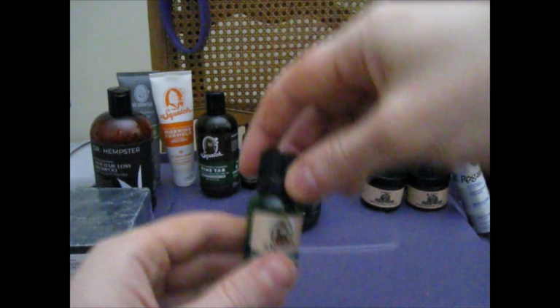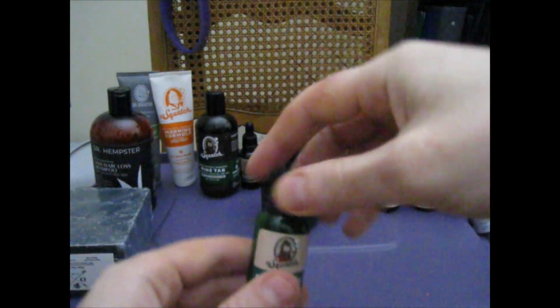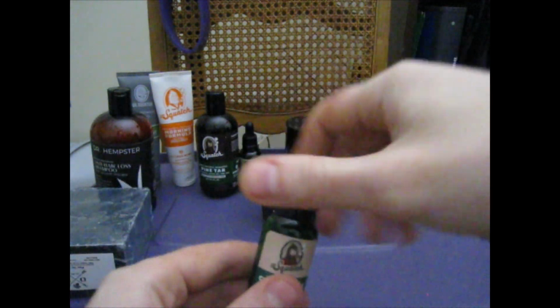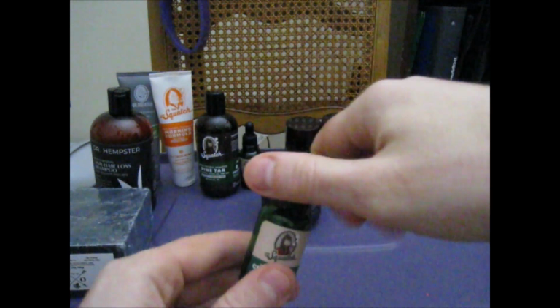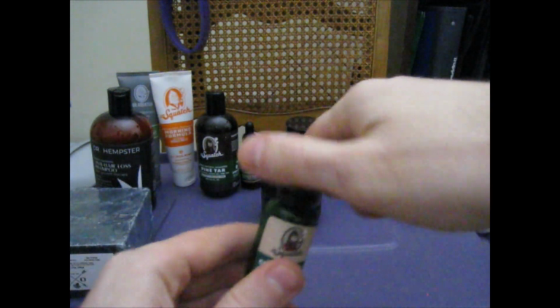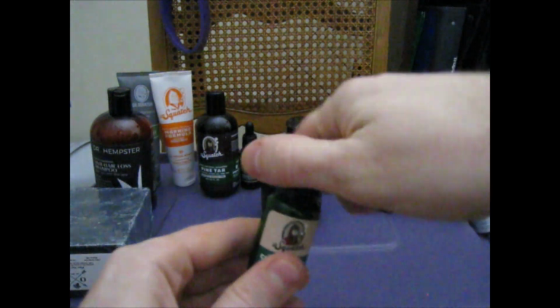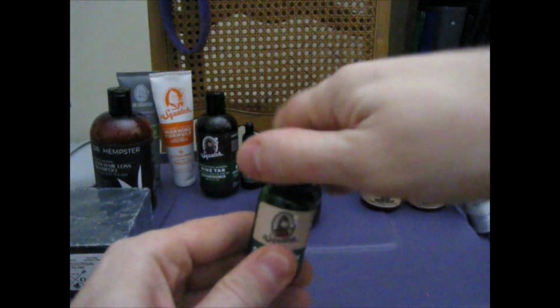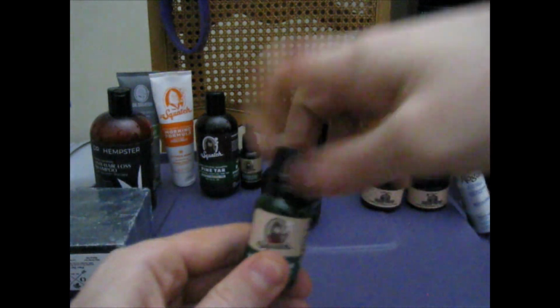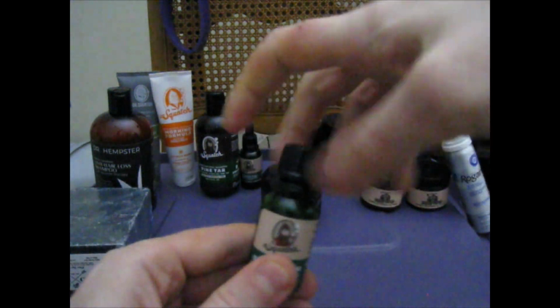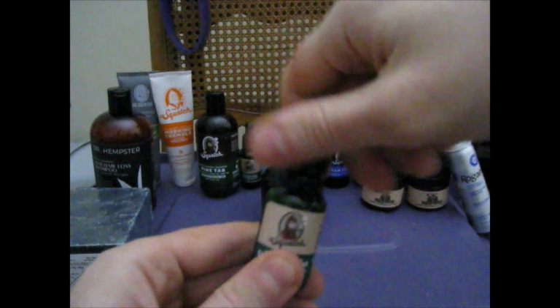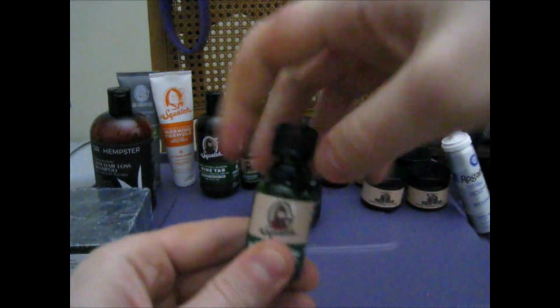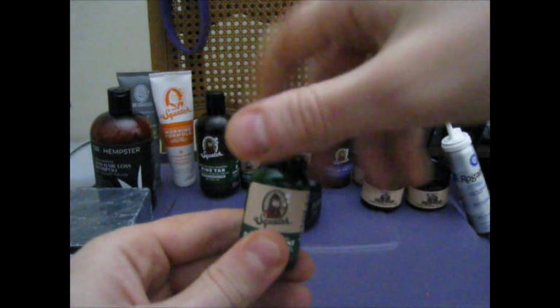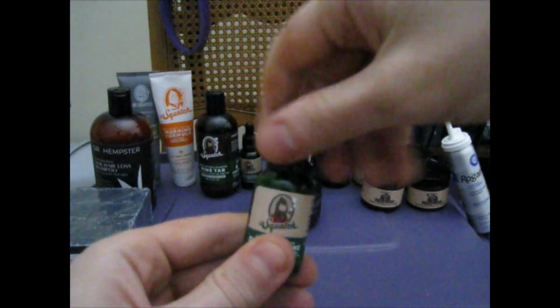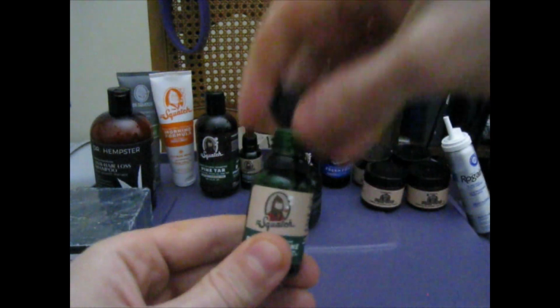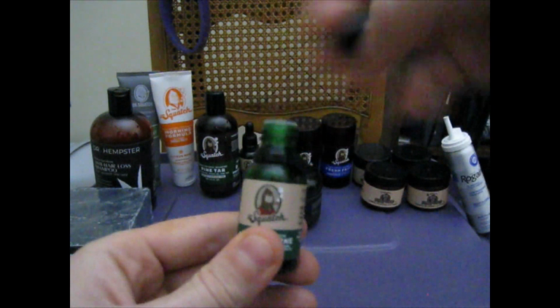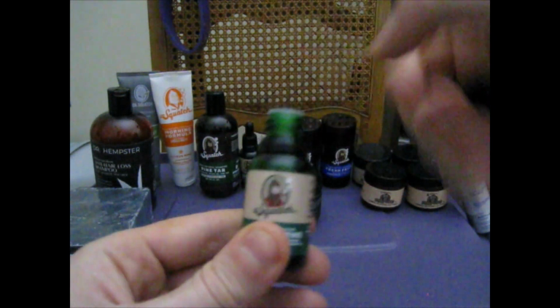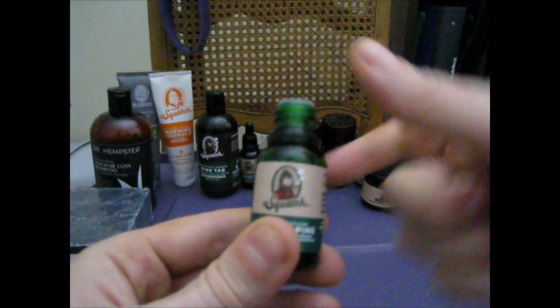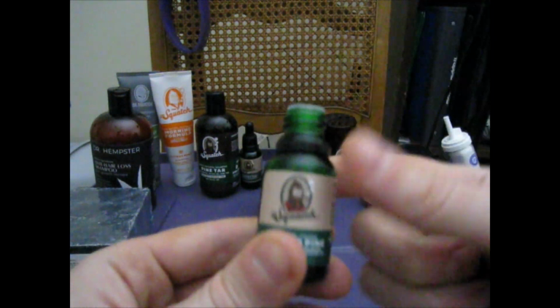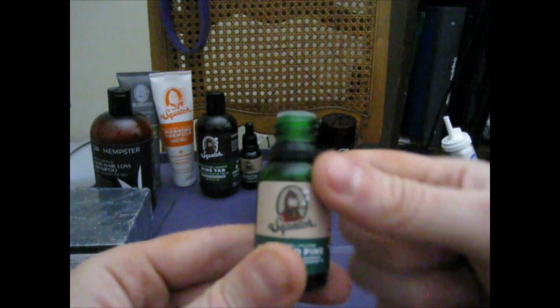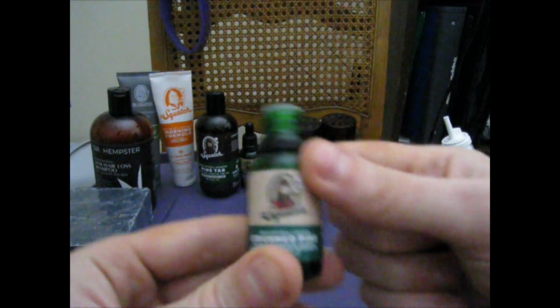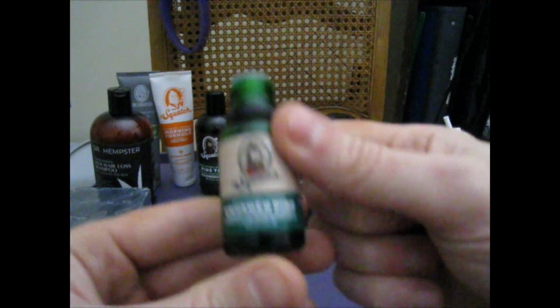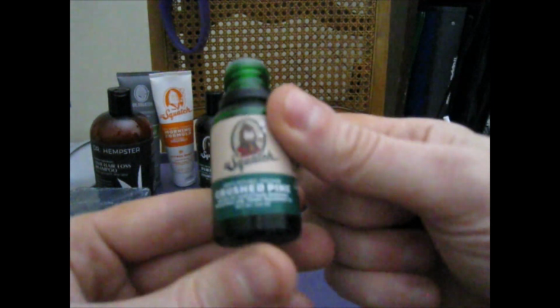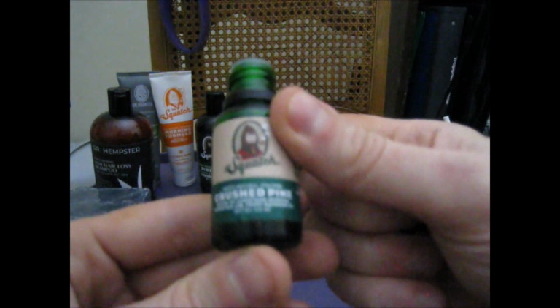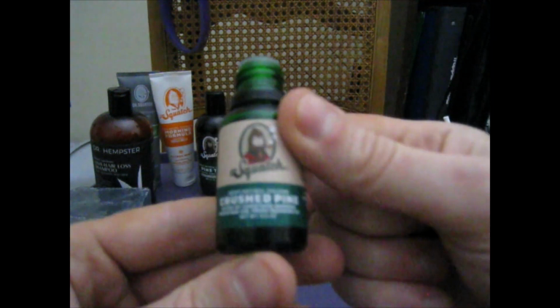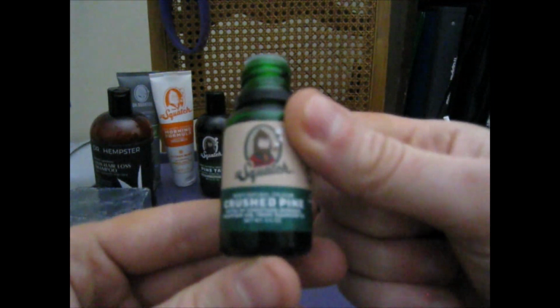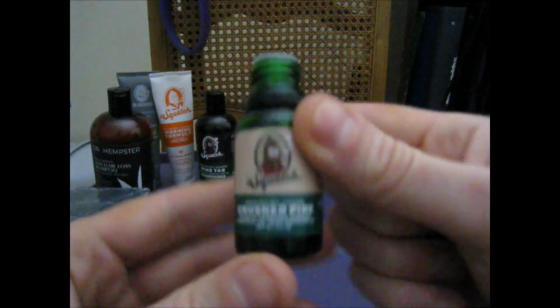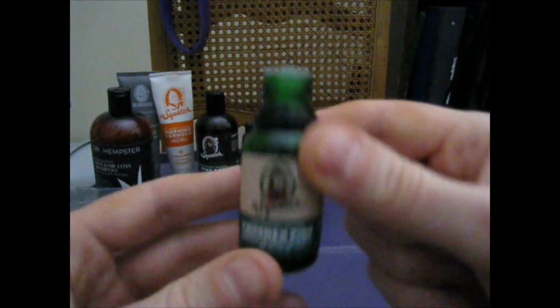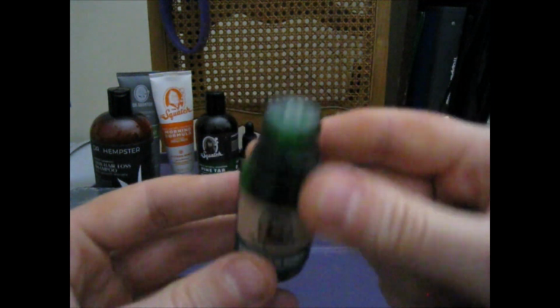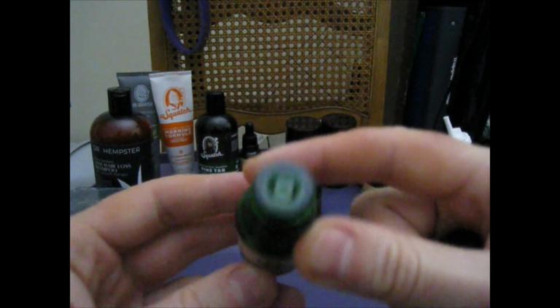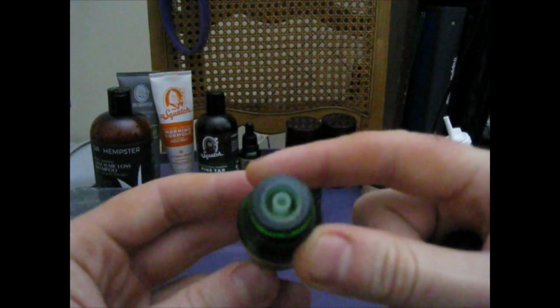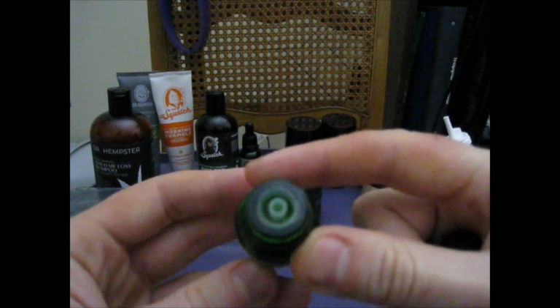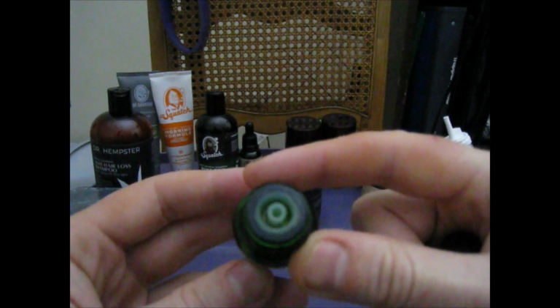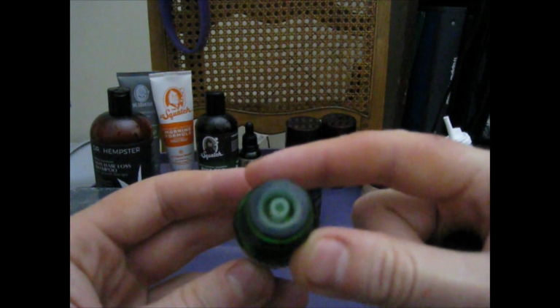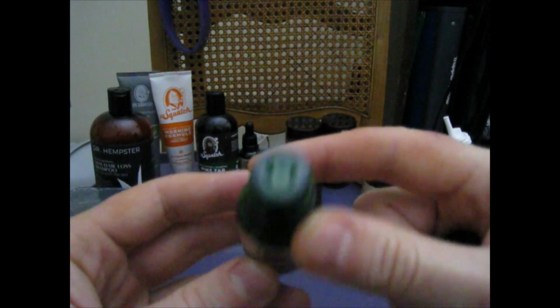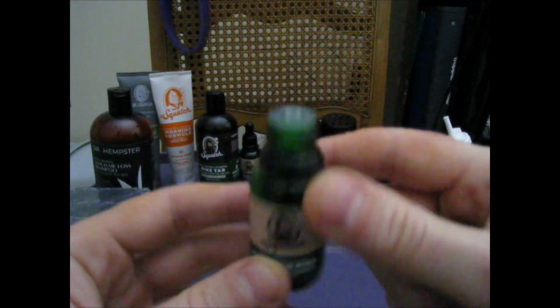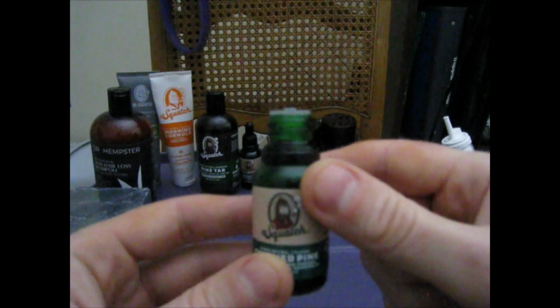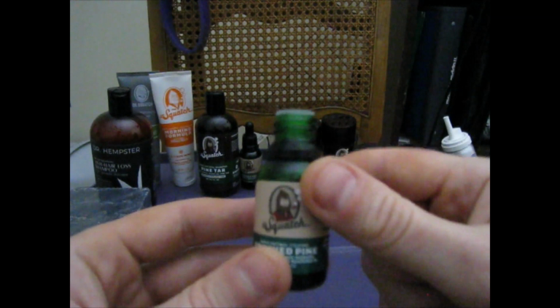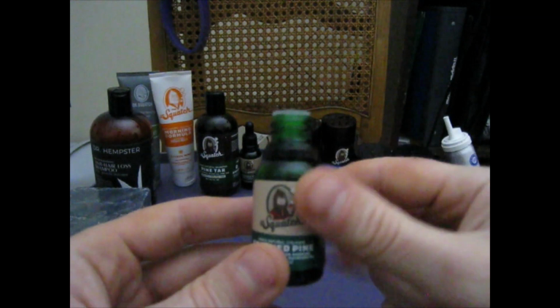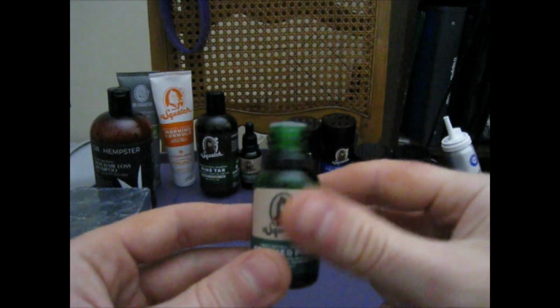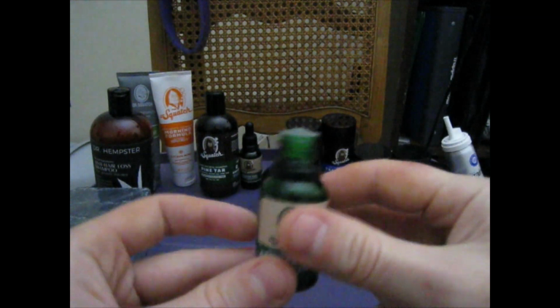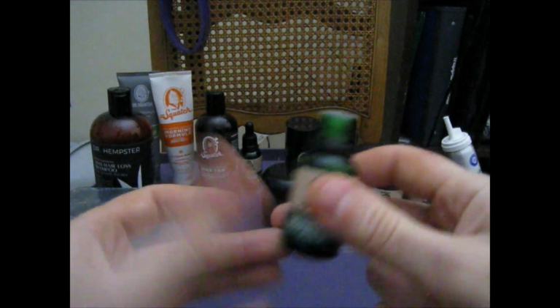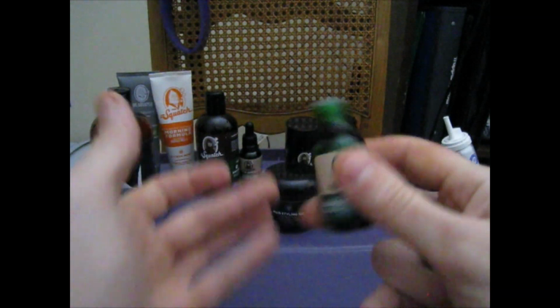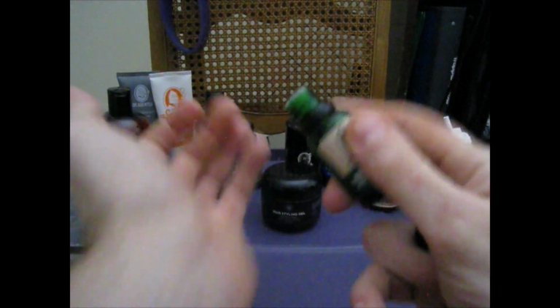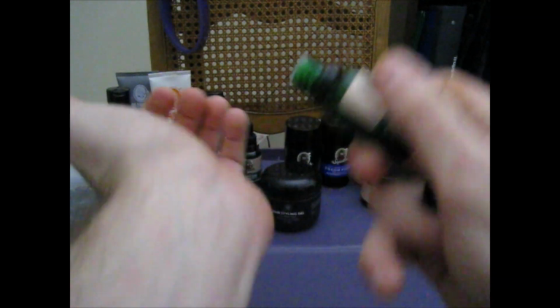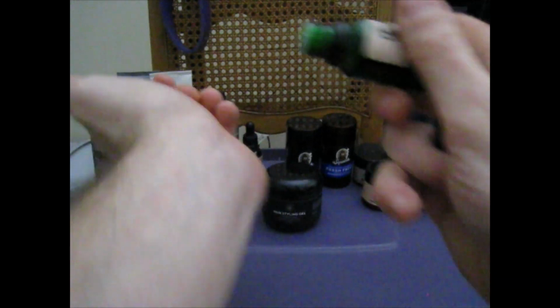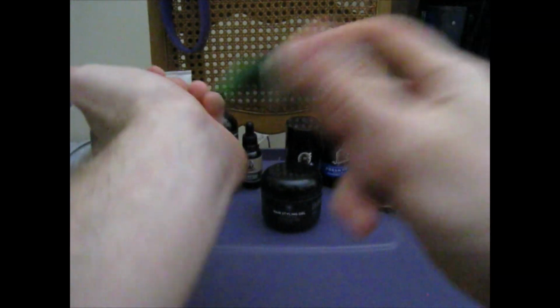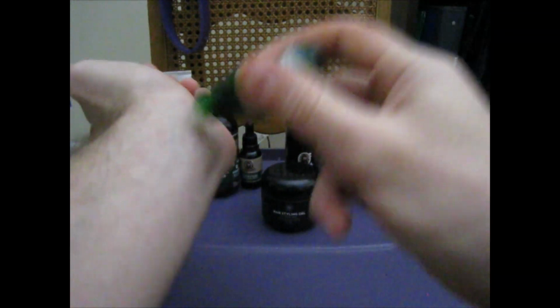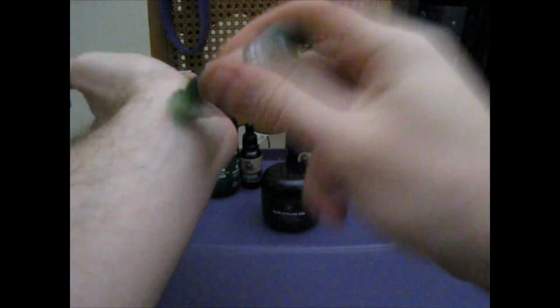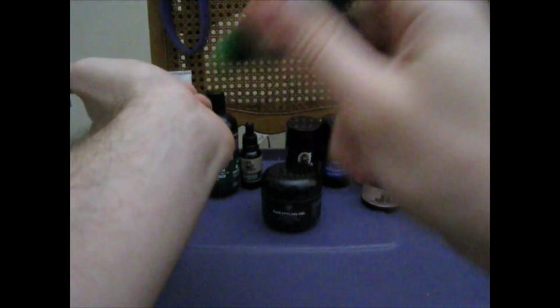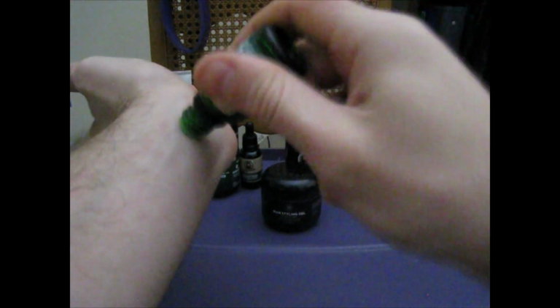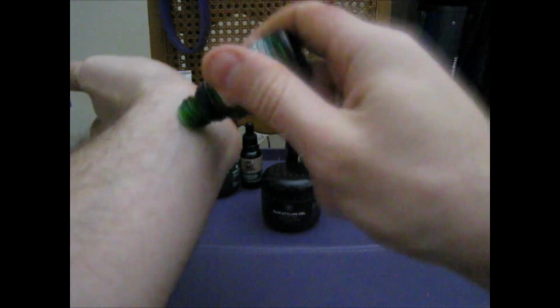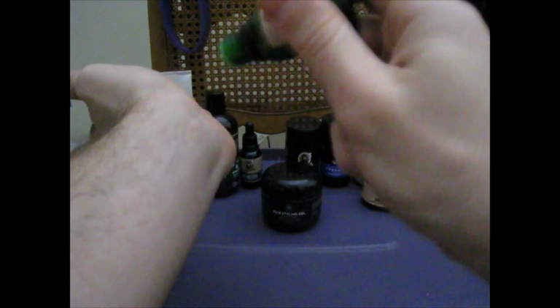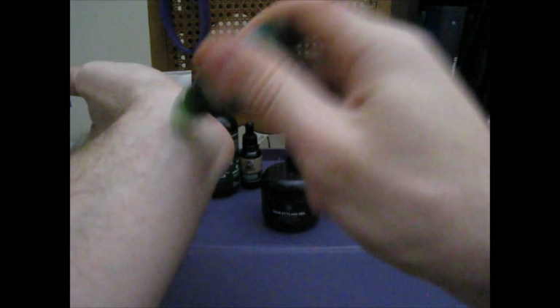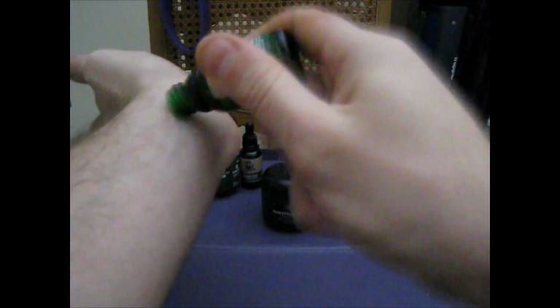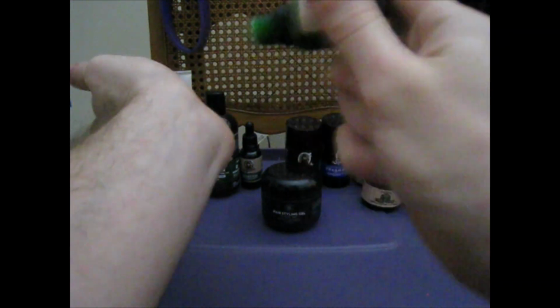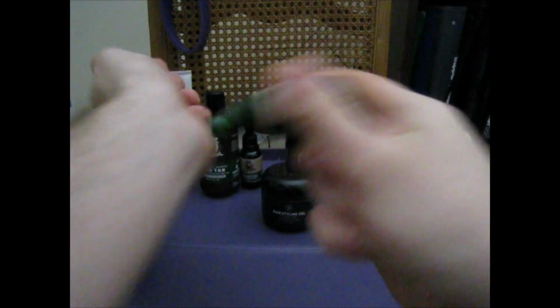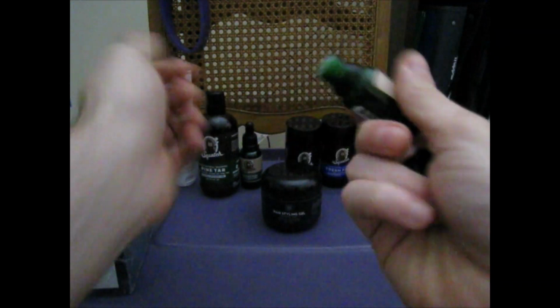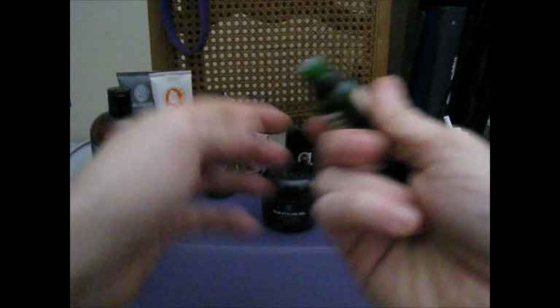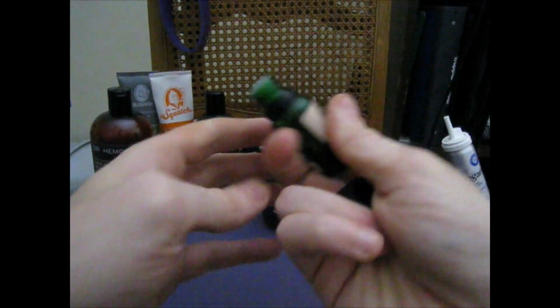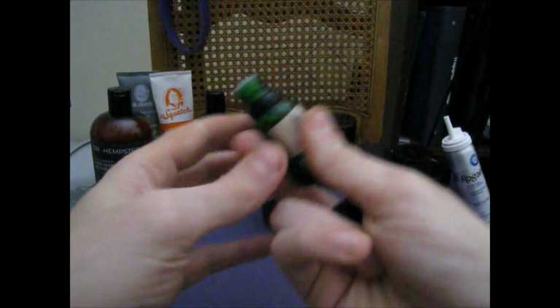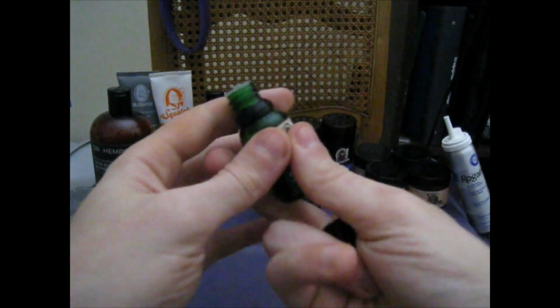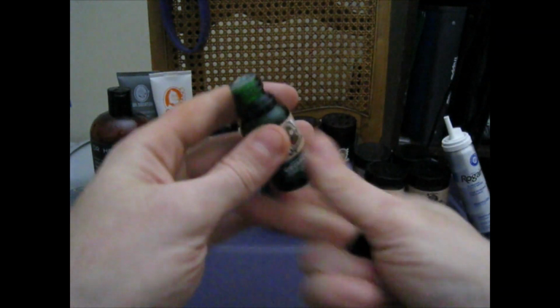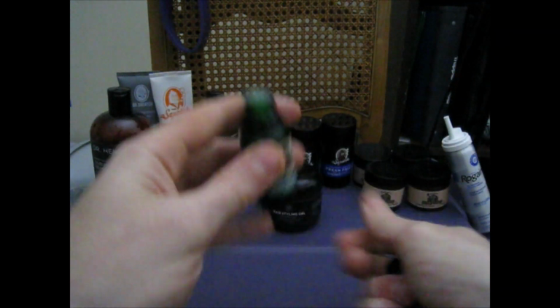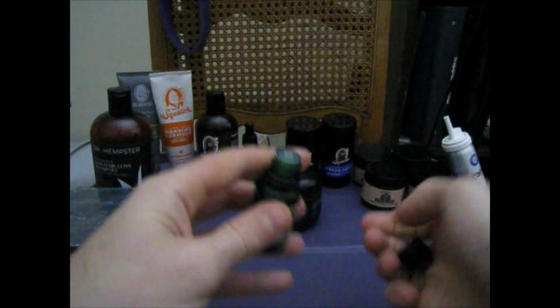Got your Dr. Squatch Crushed Pine right here. That's the dispenser right there. Go like this — put it all over yourself.